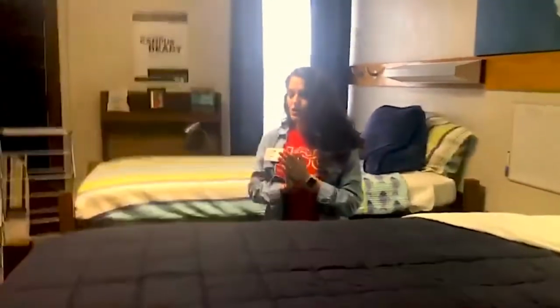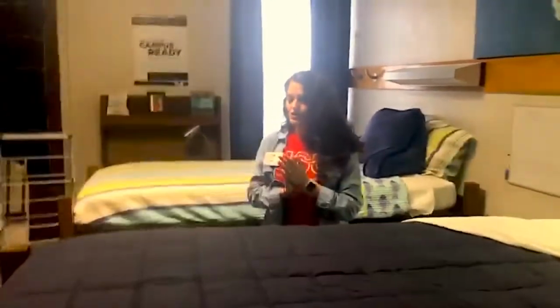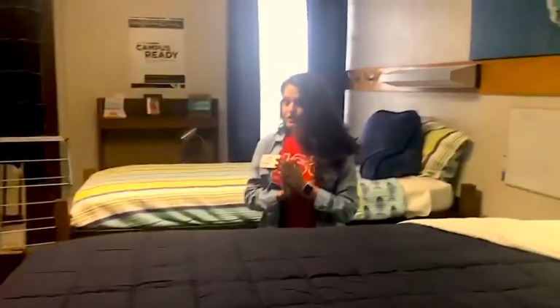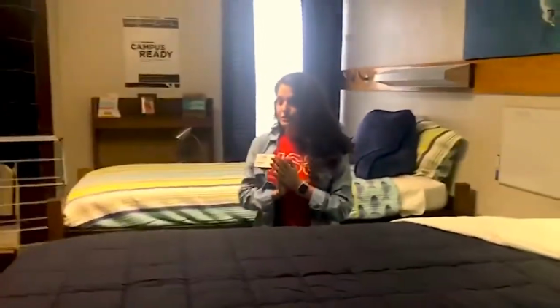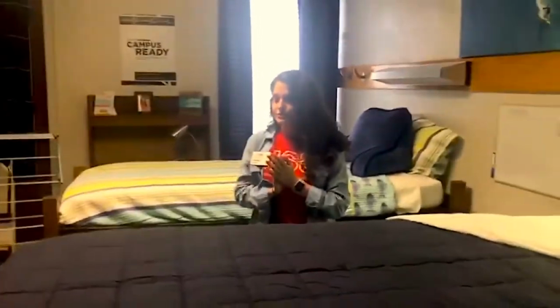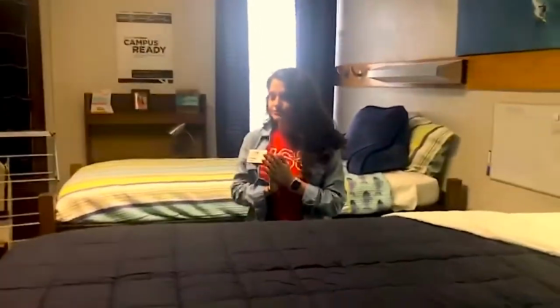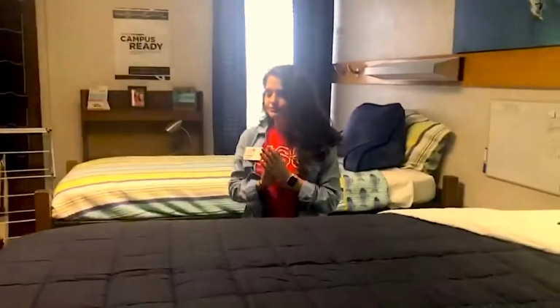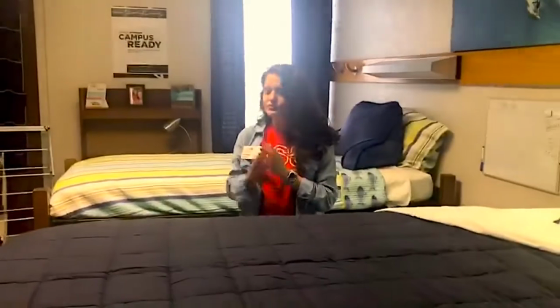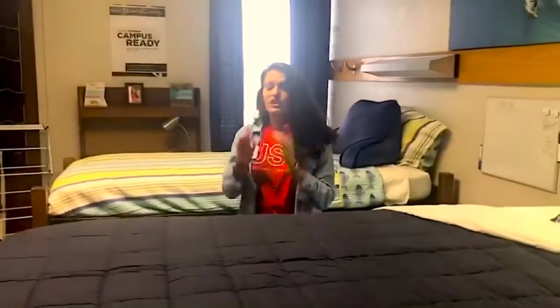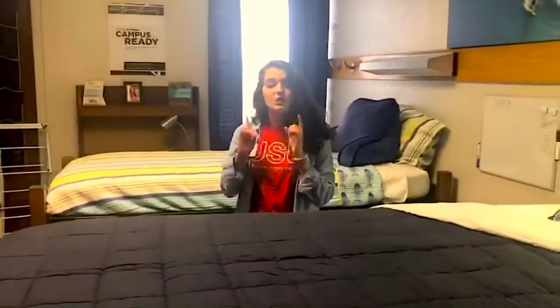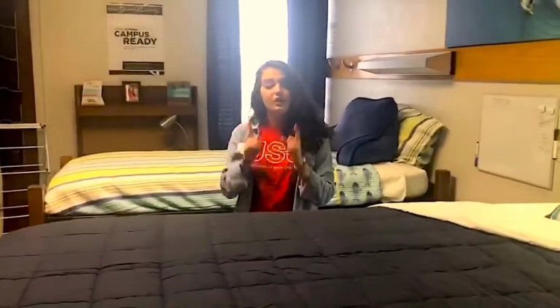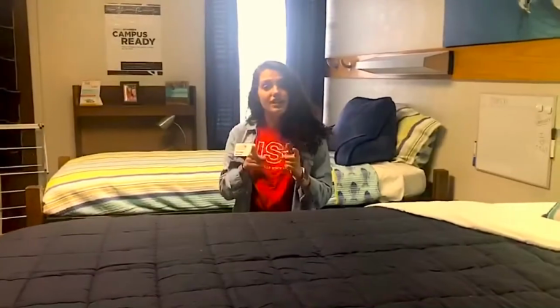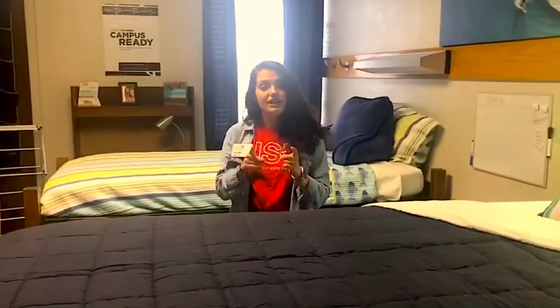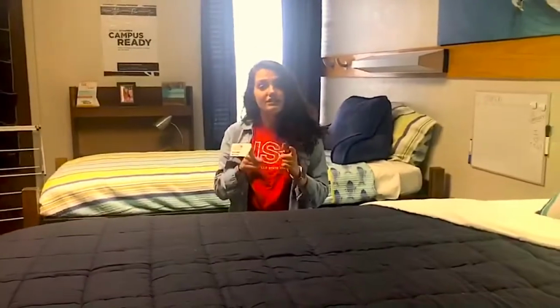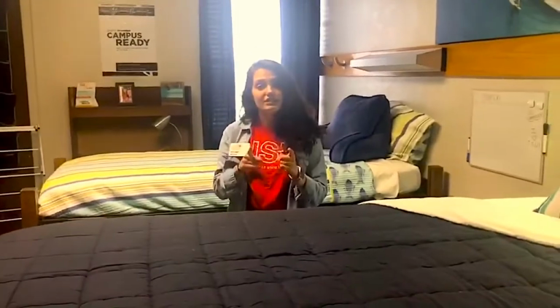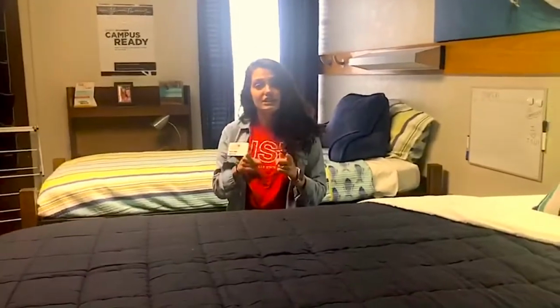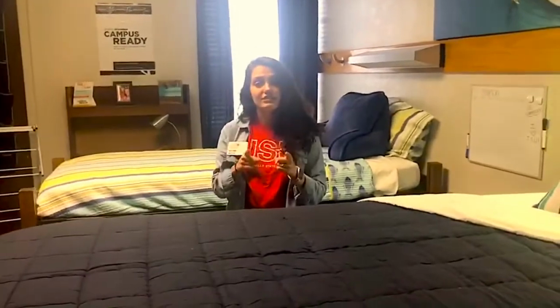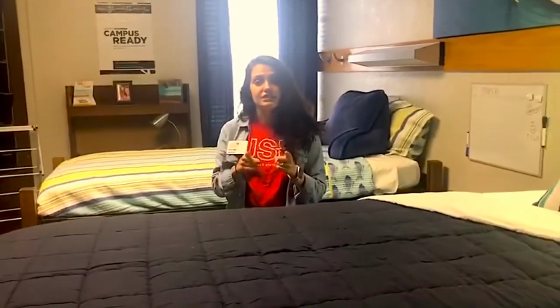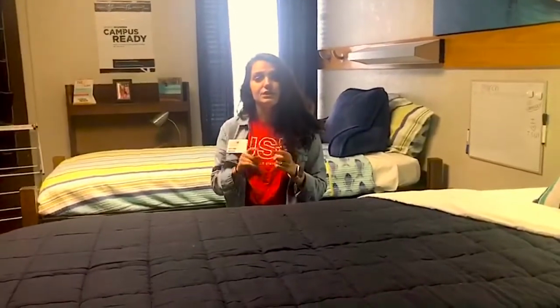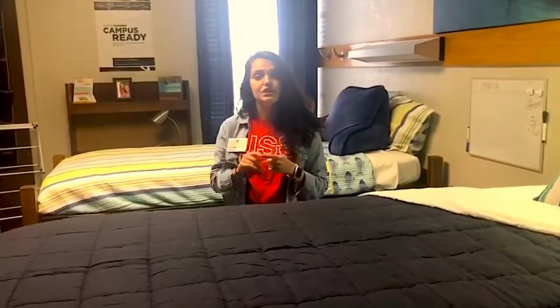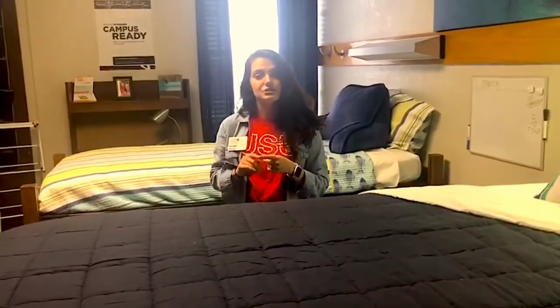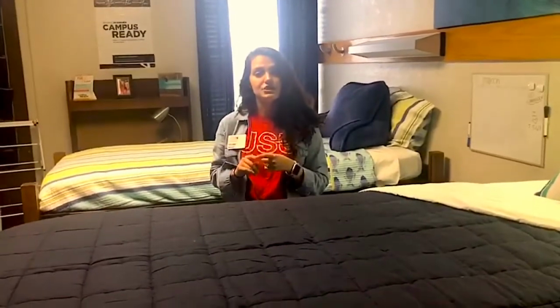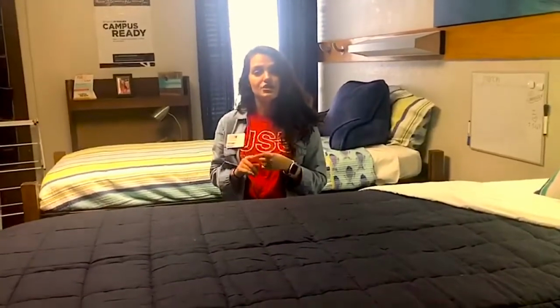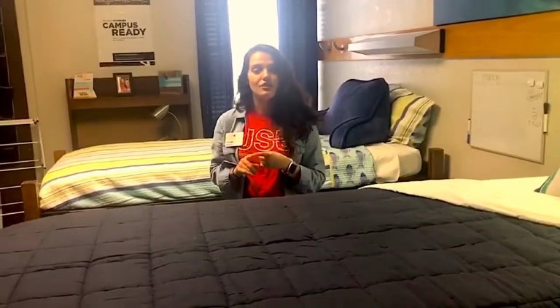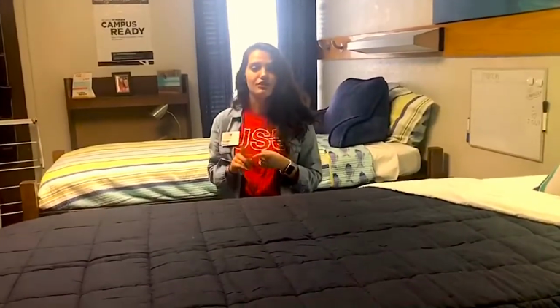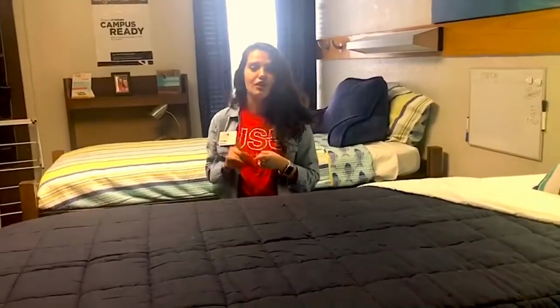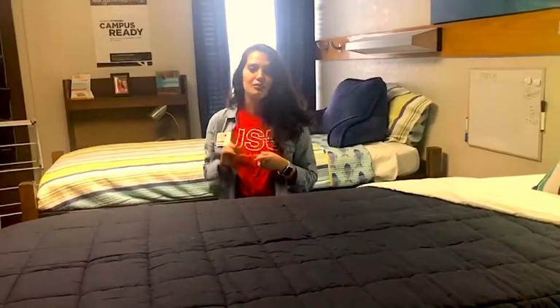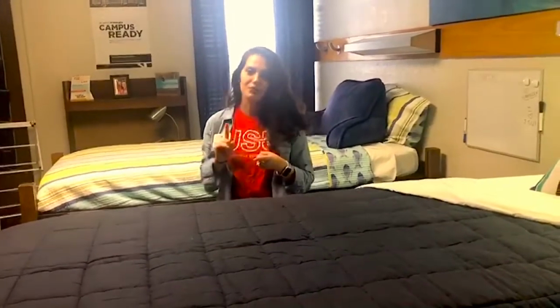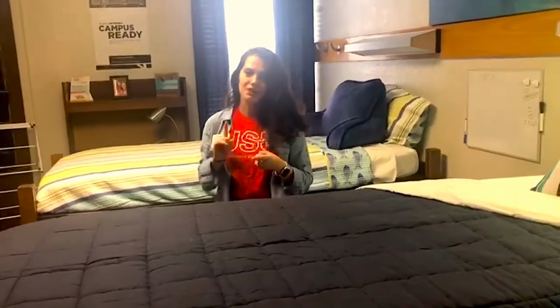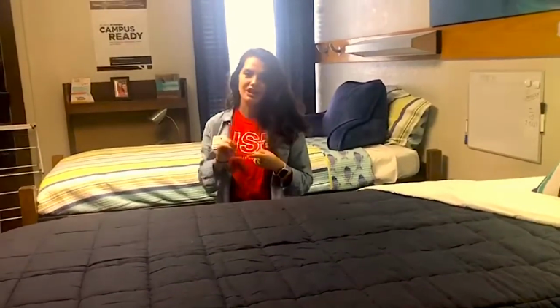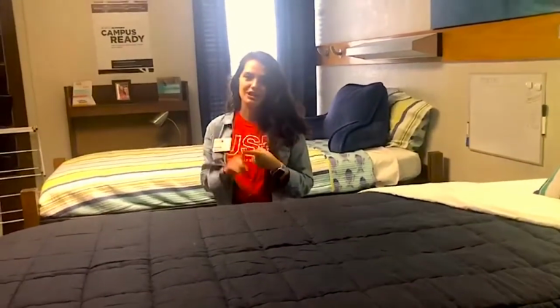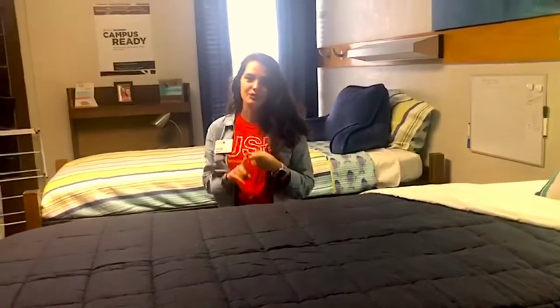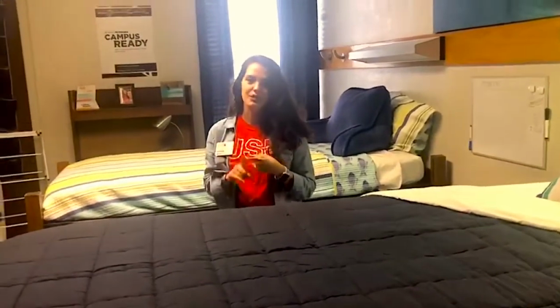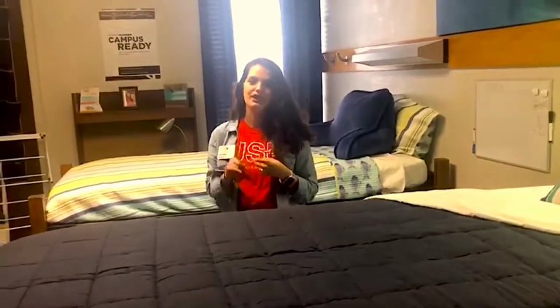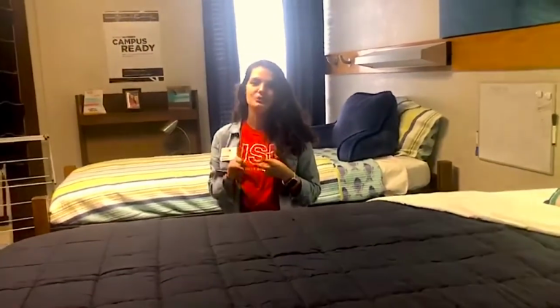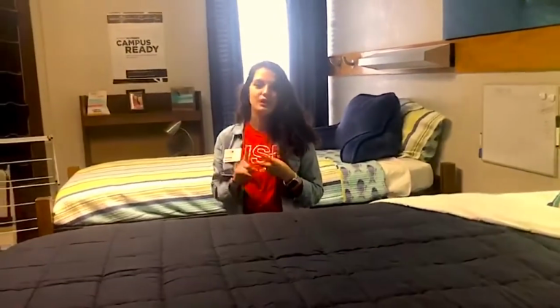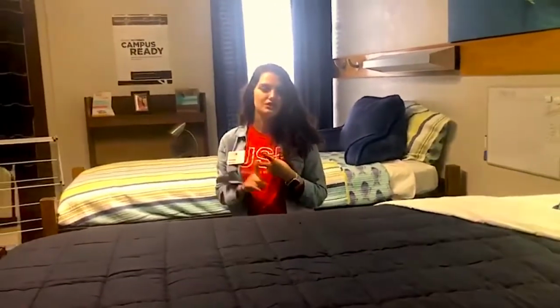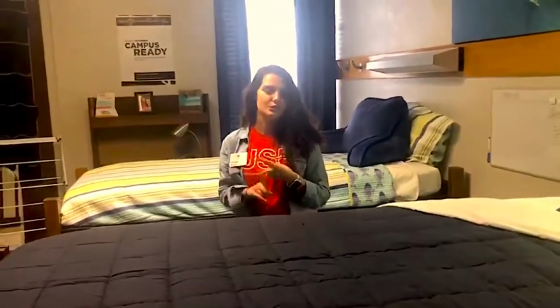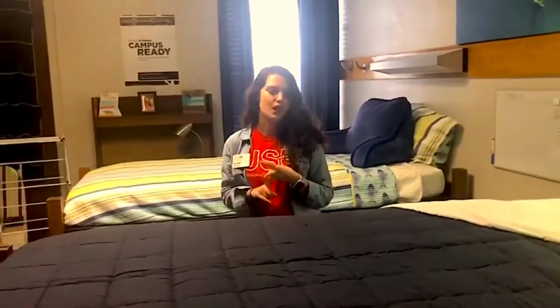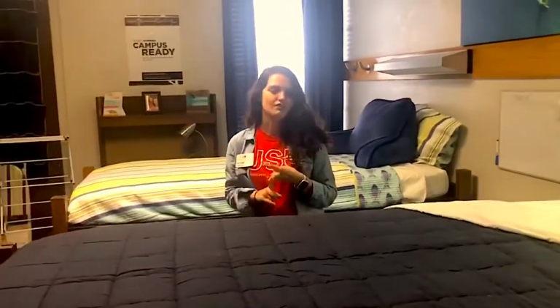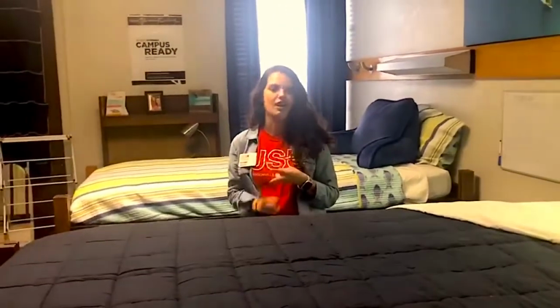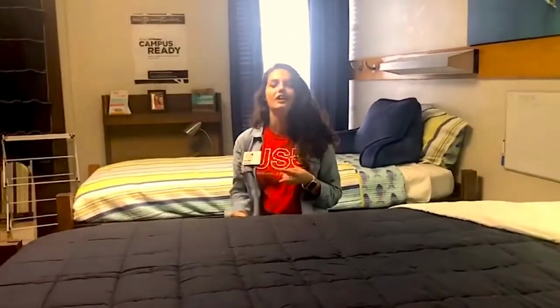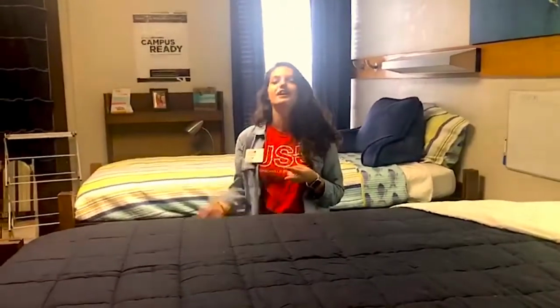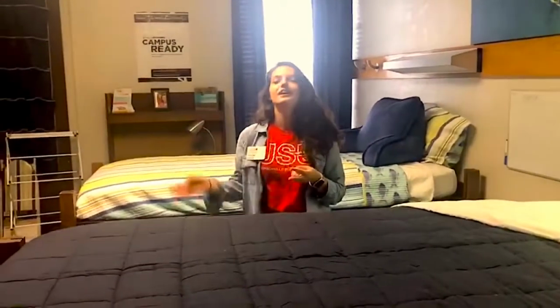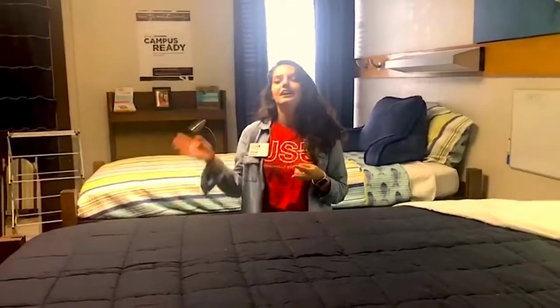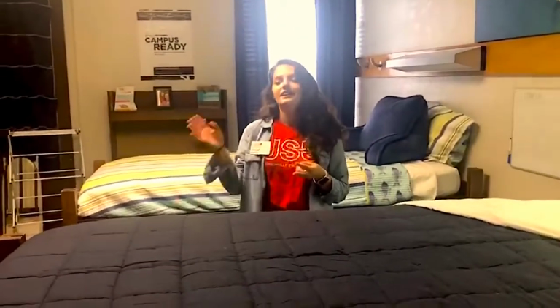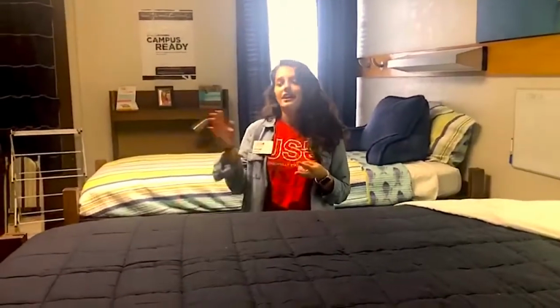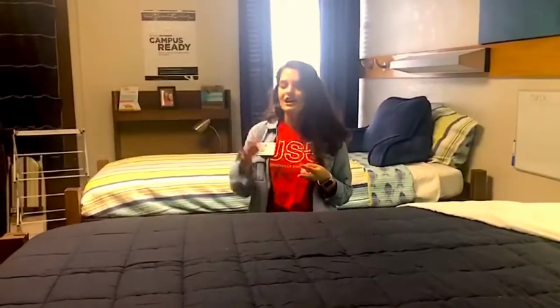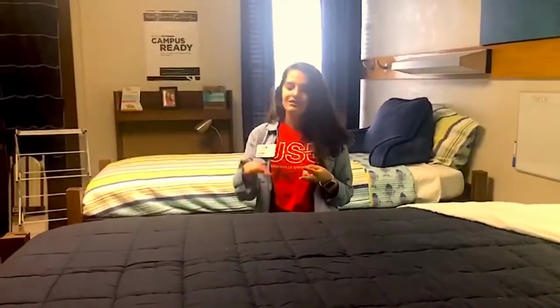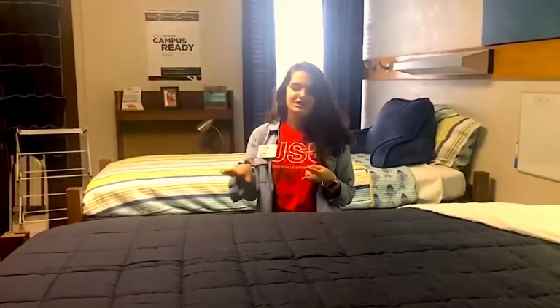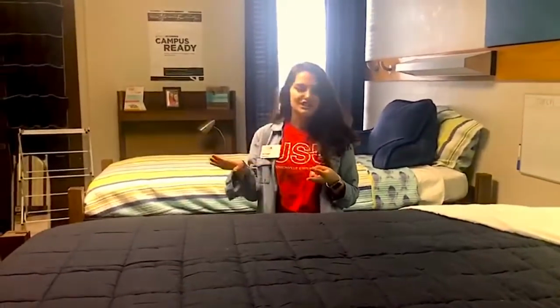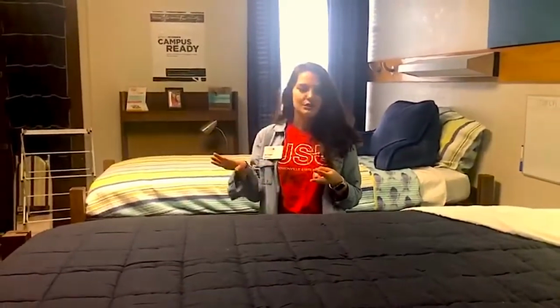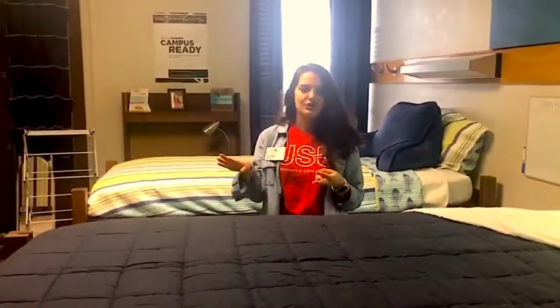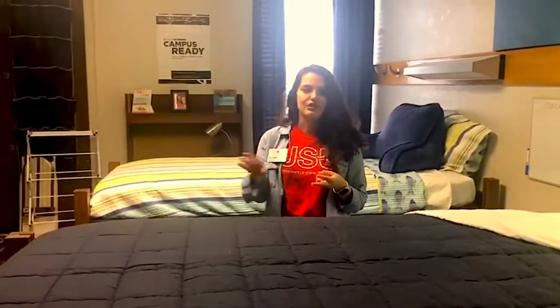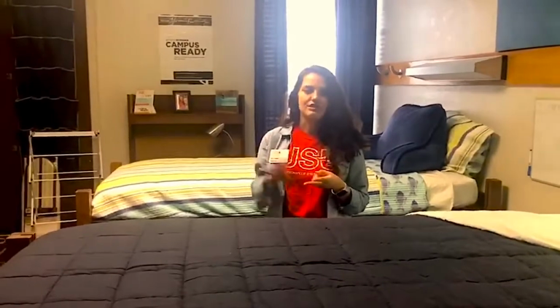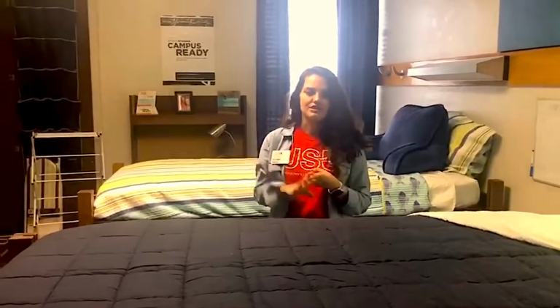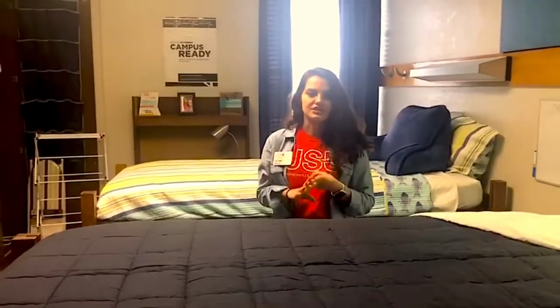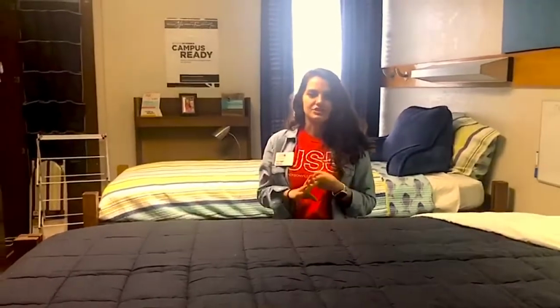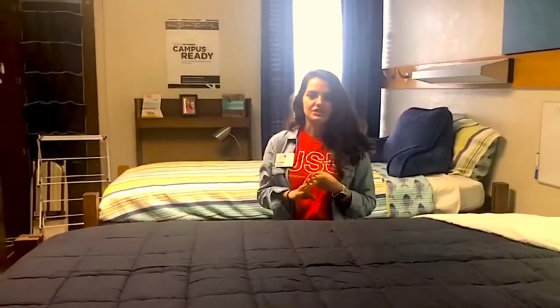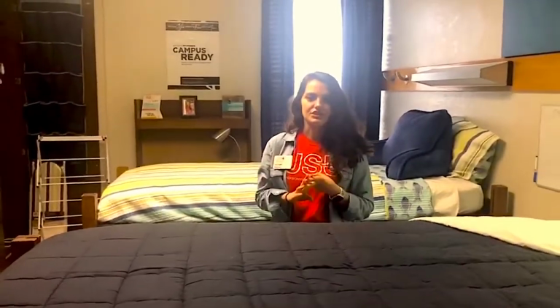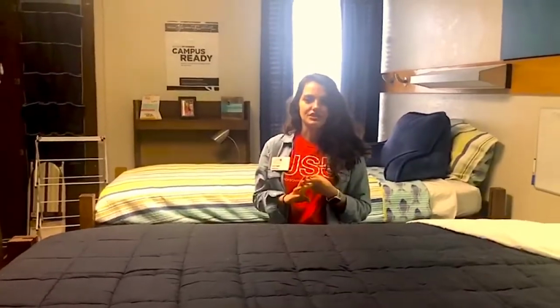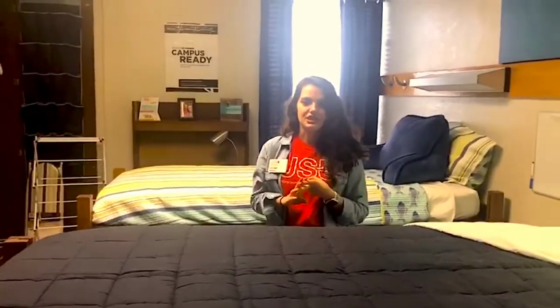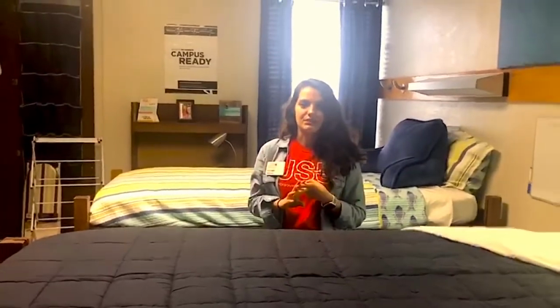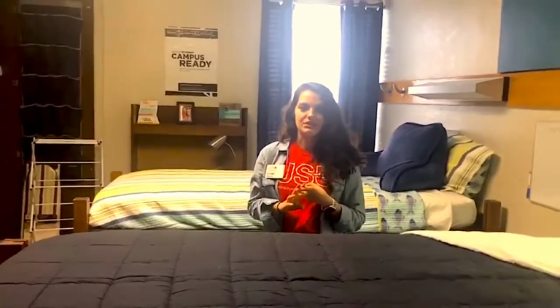You are allowed to have a TV because we do offer complimentary cable as well as wi-fi in every single one of our residence halls across campus.